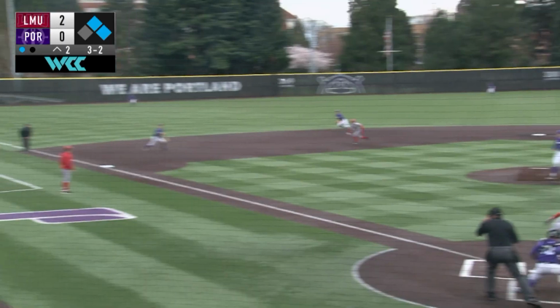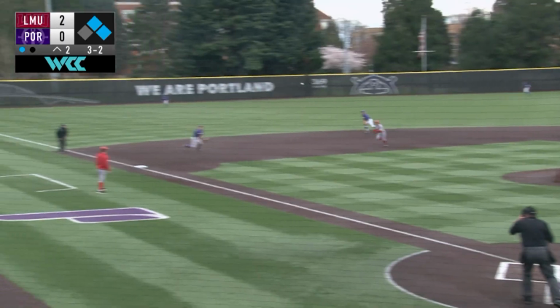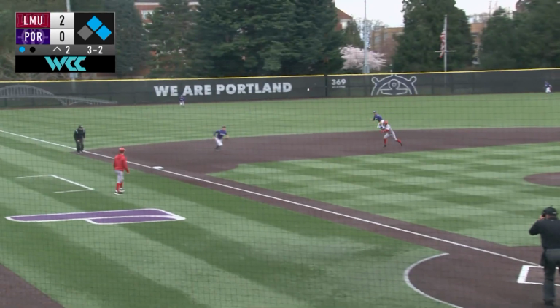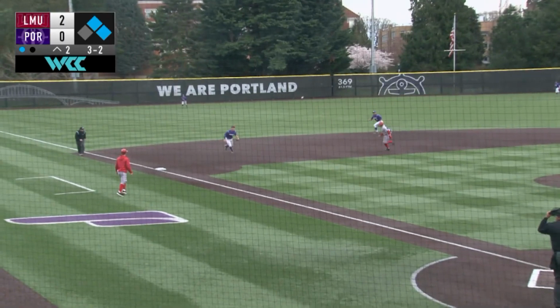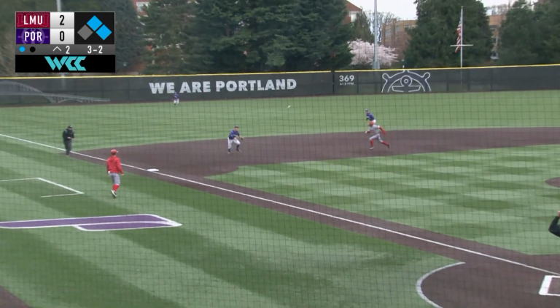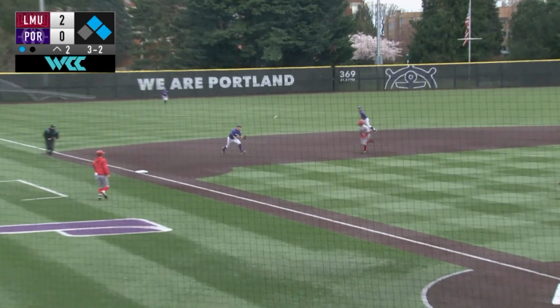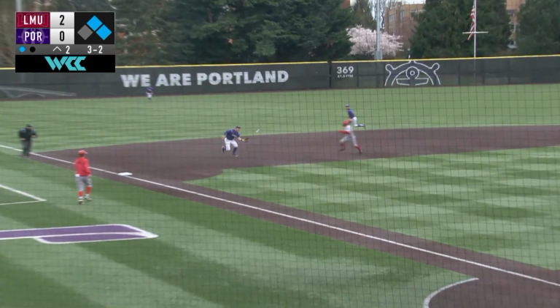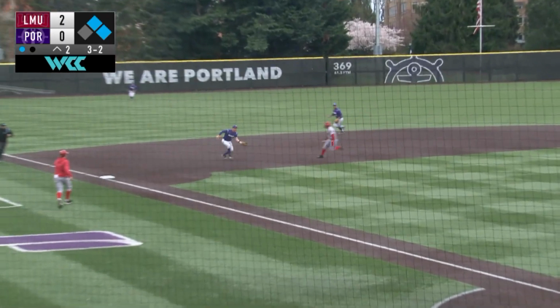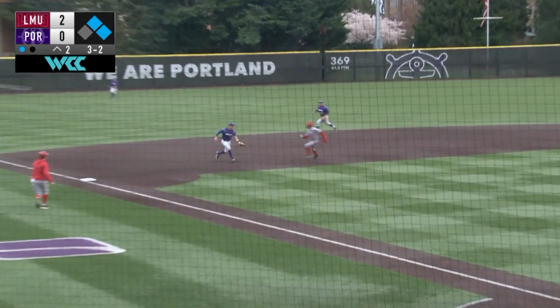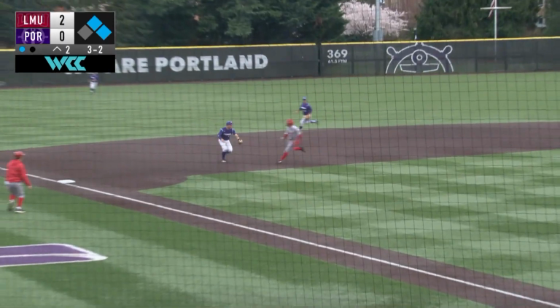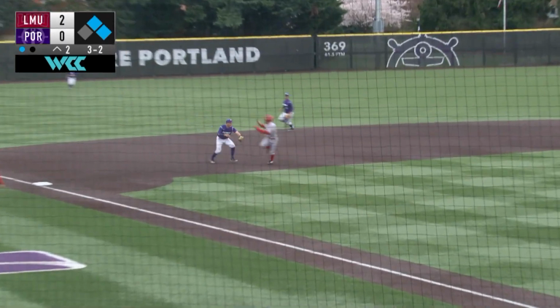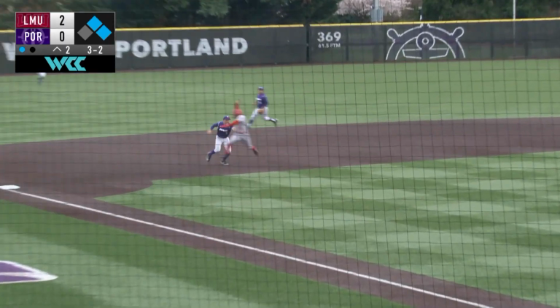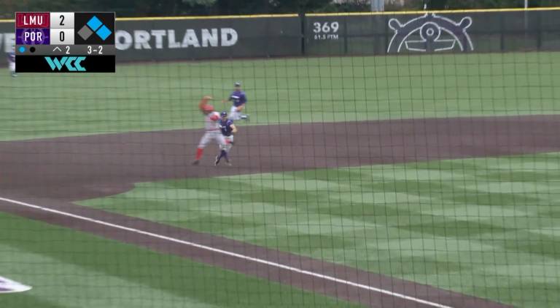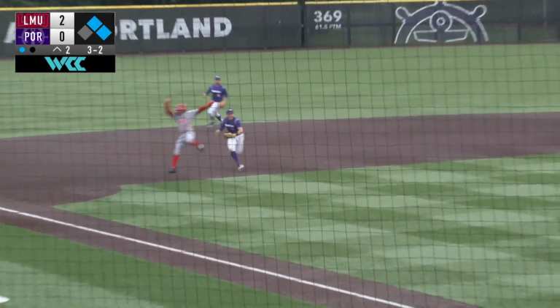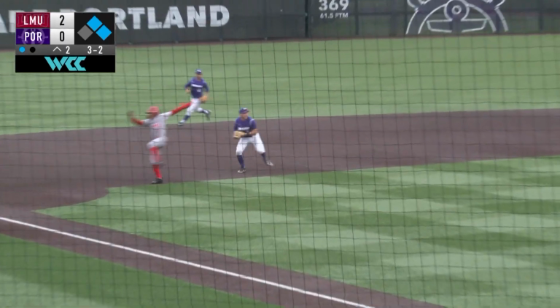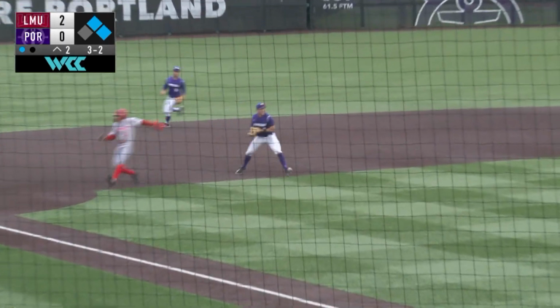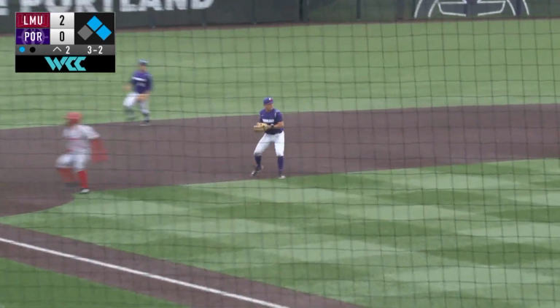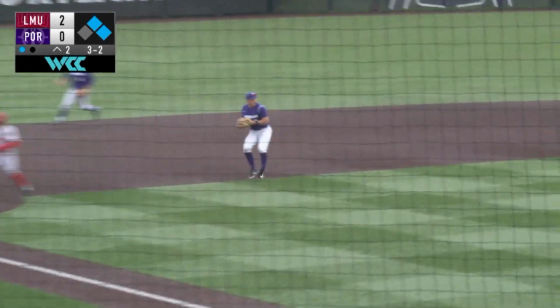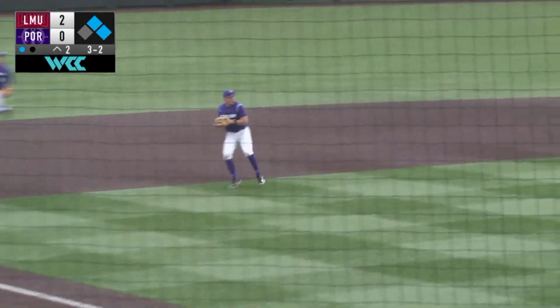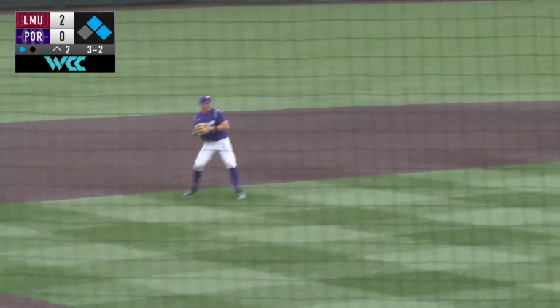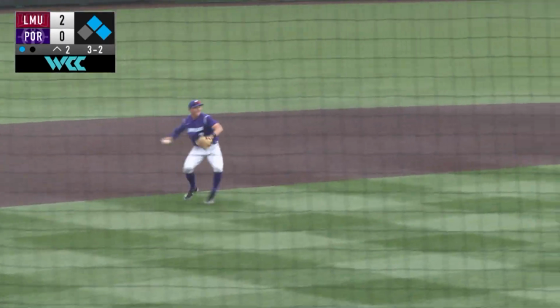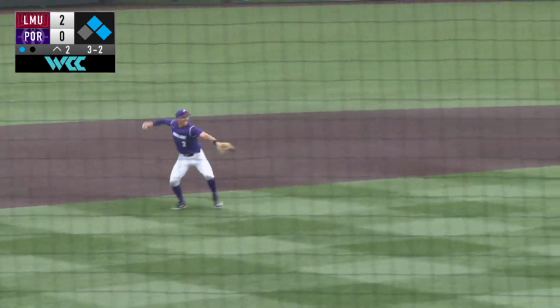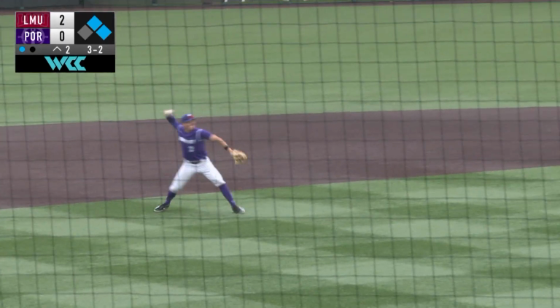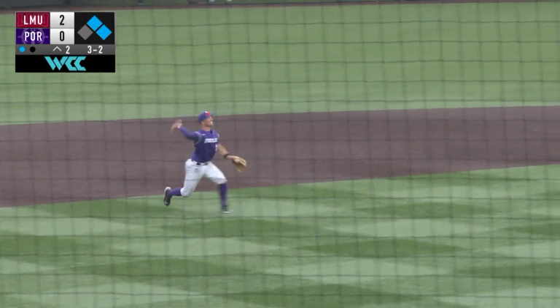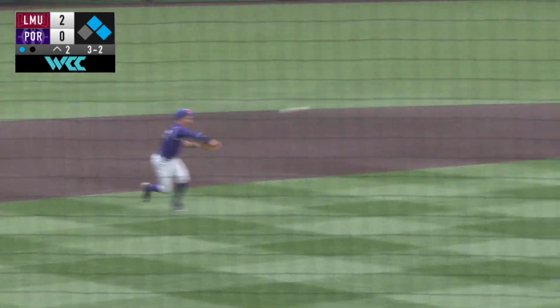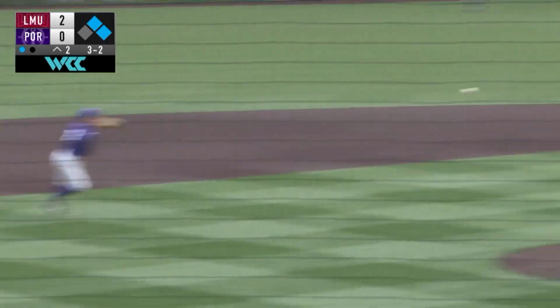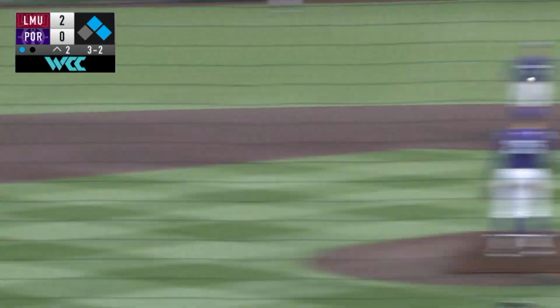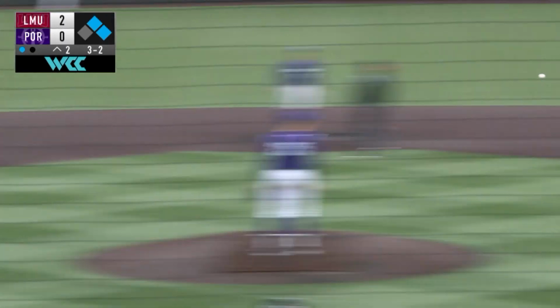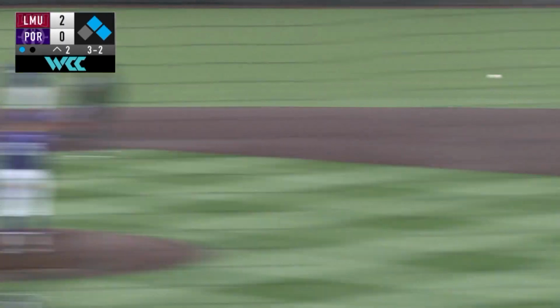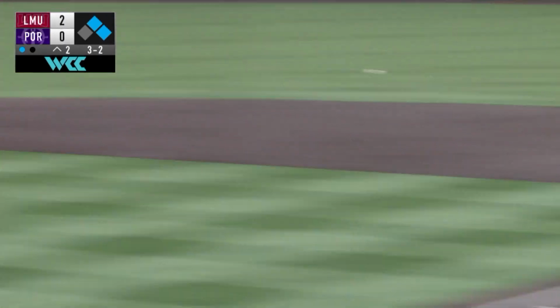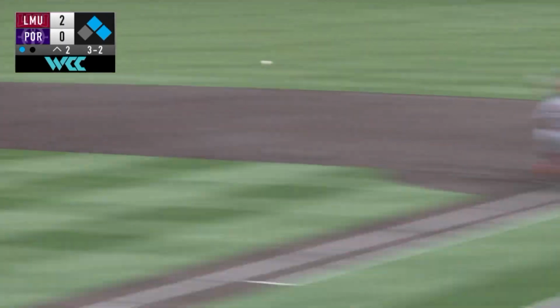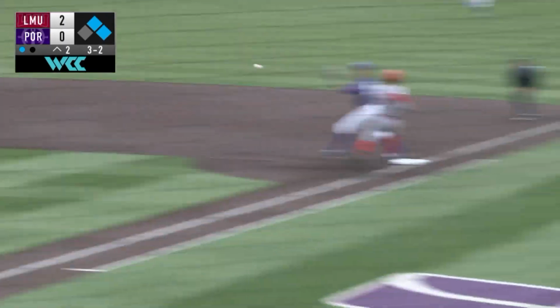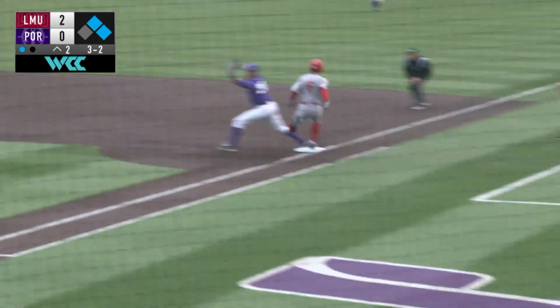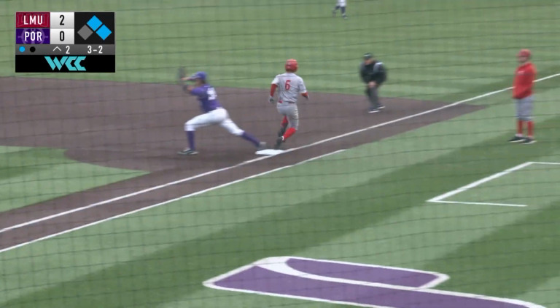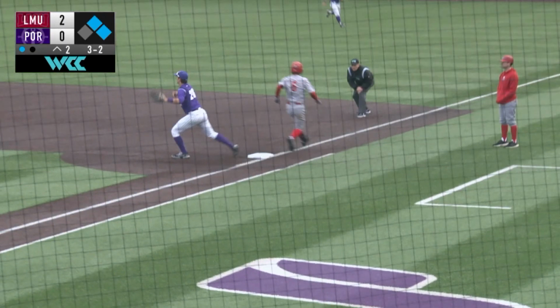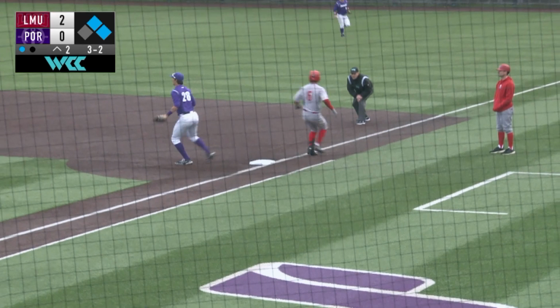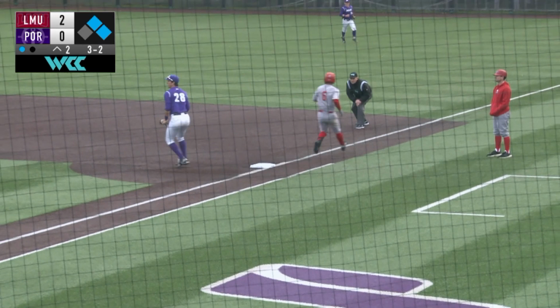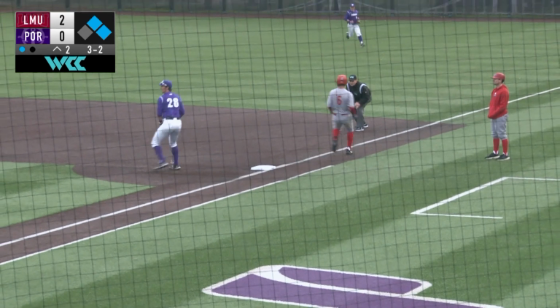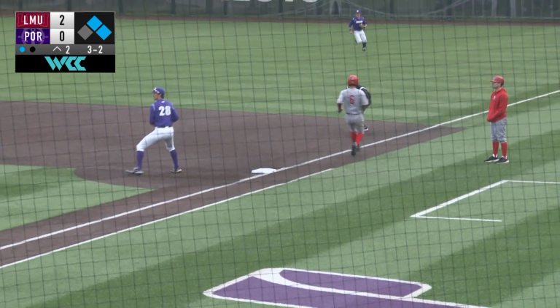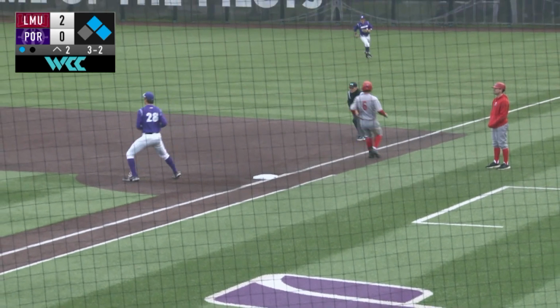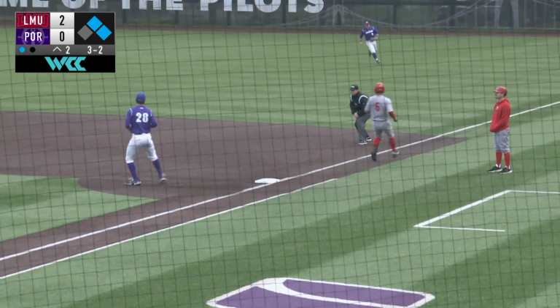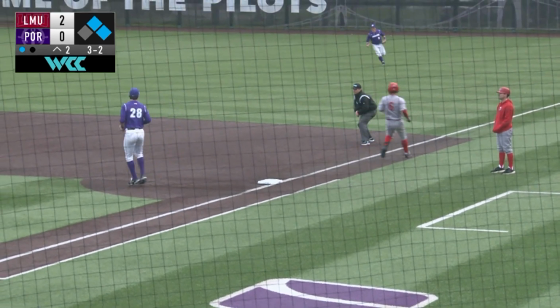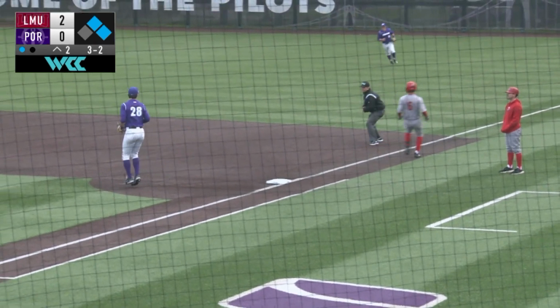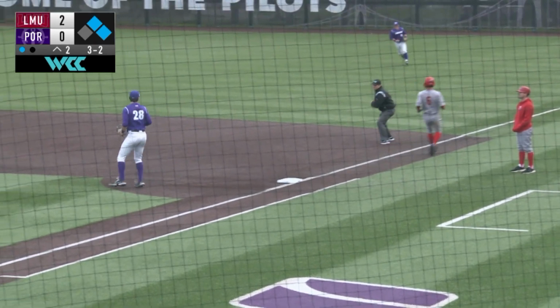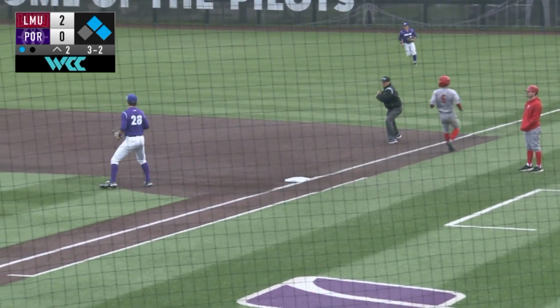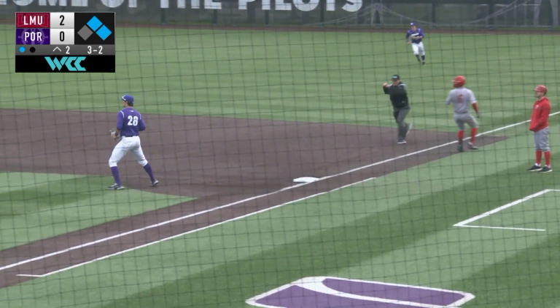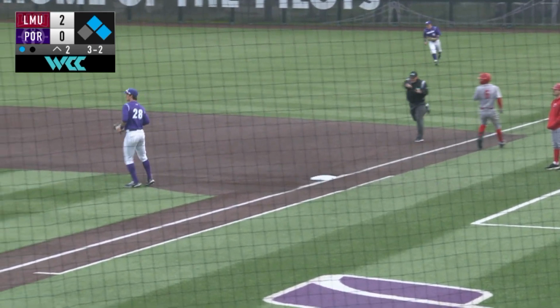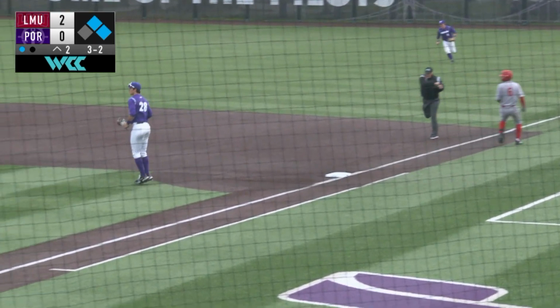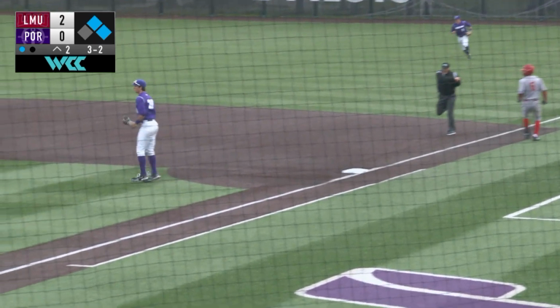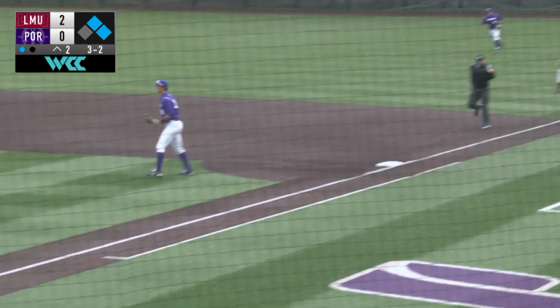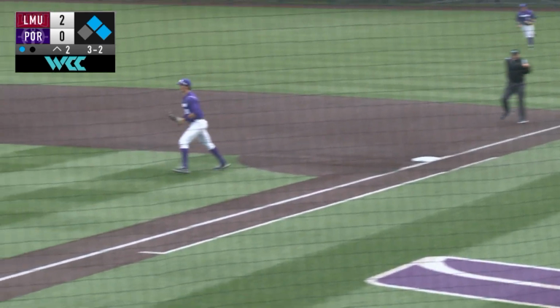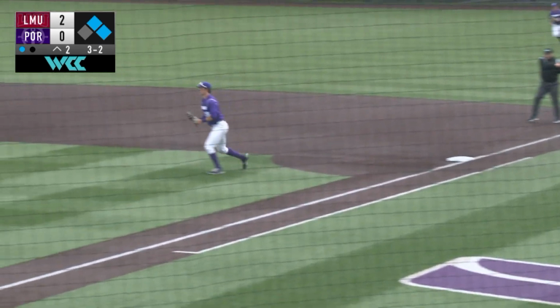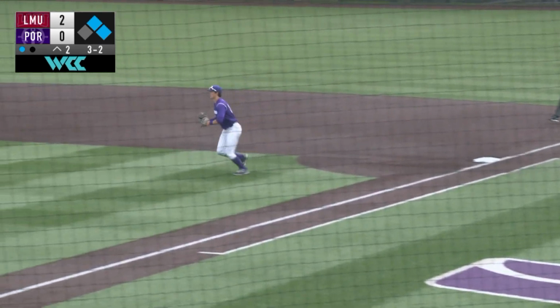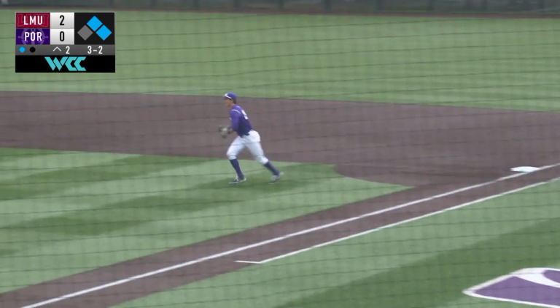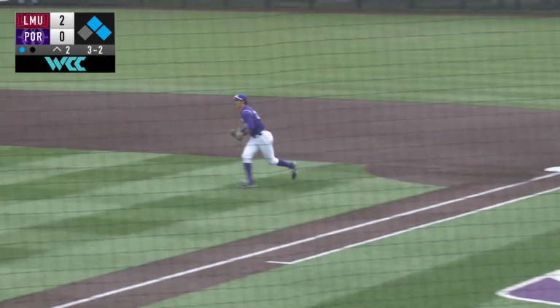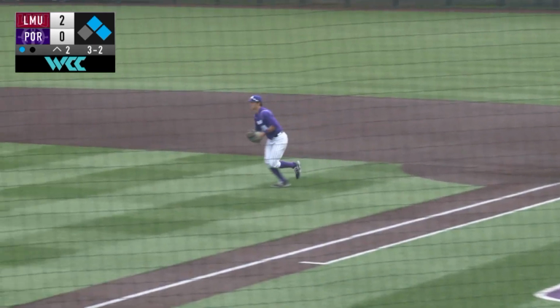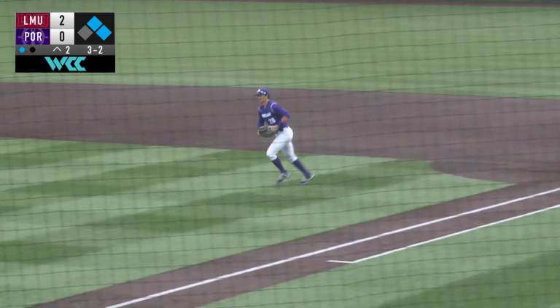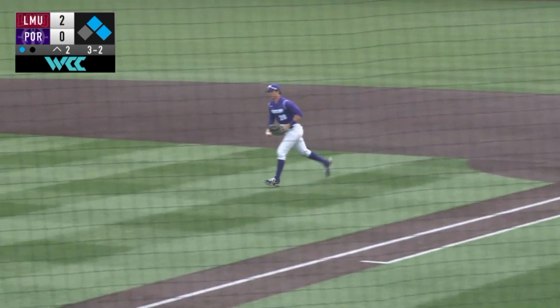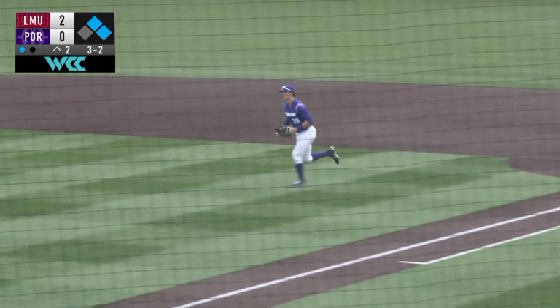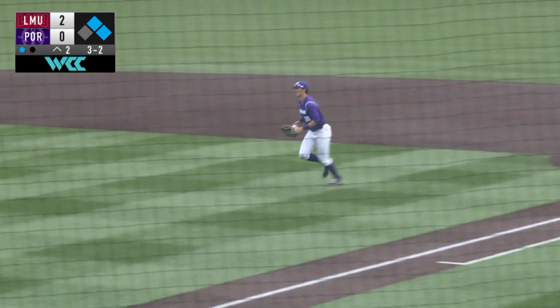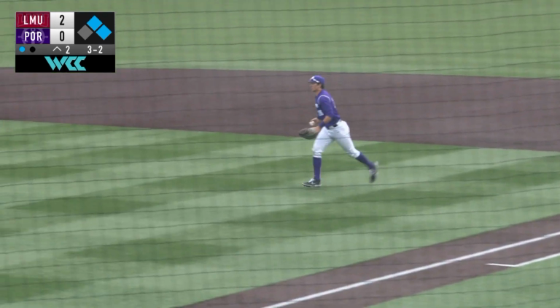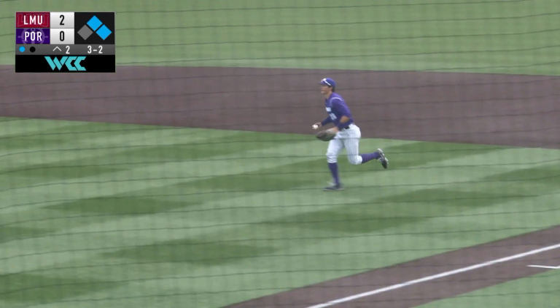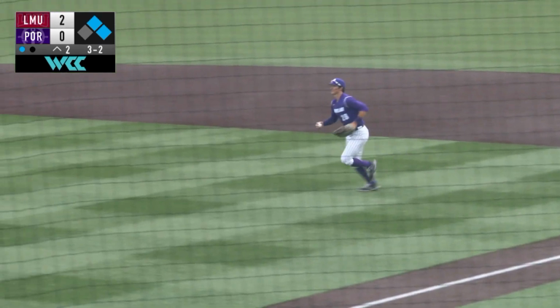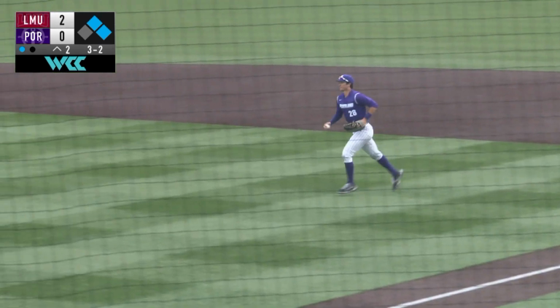Ground ball over to Scavado. He applies a tag to the runner going to third and throws across the diamond in time for the double play.